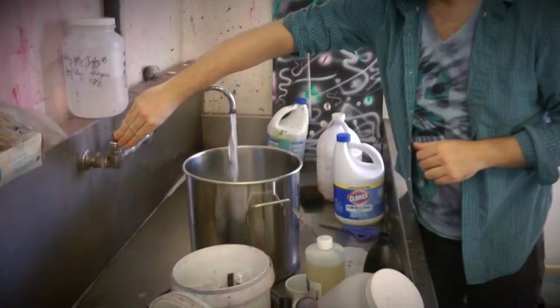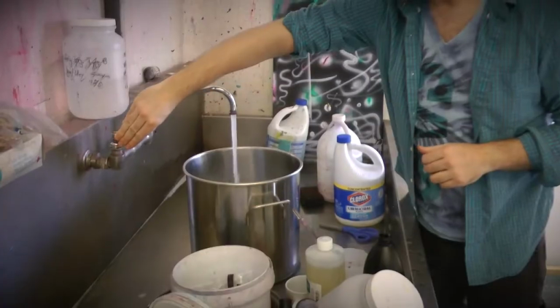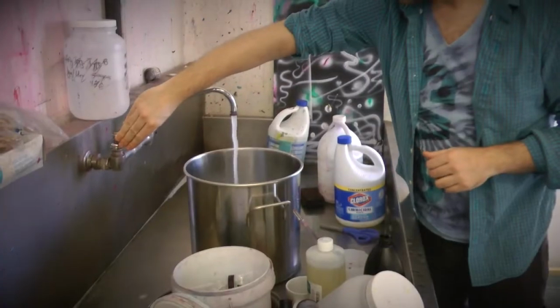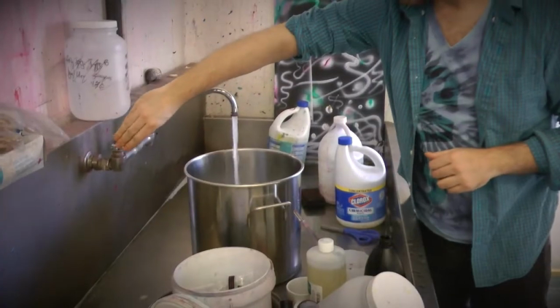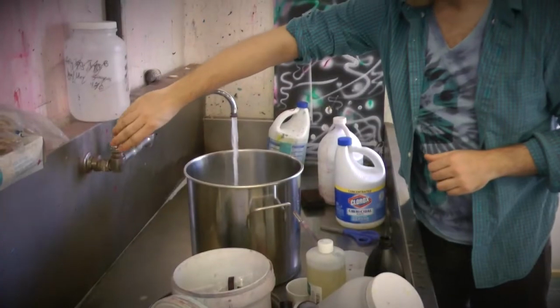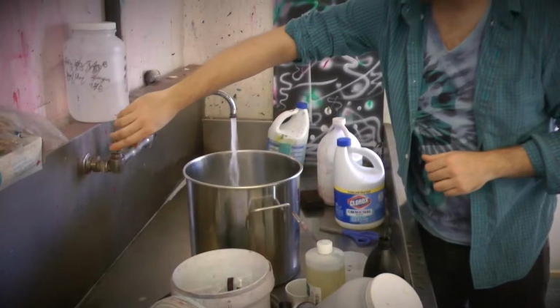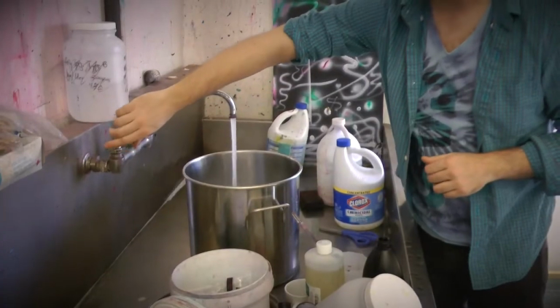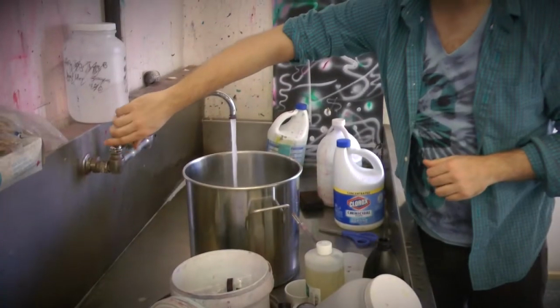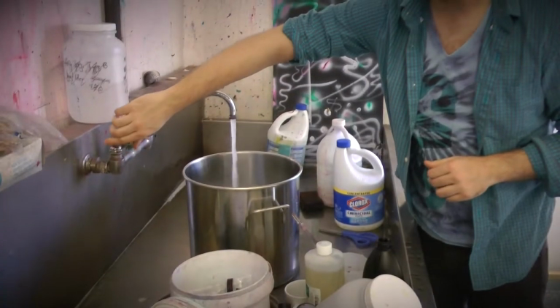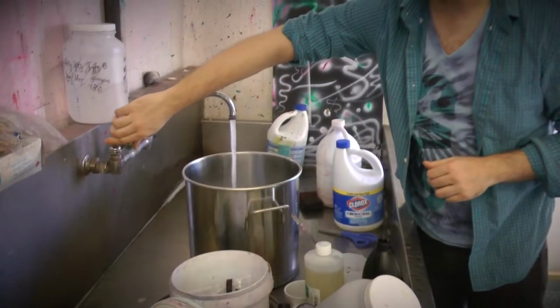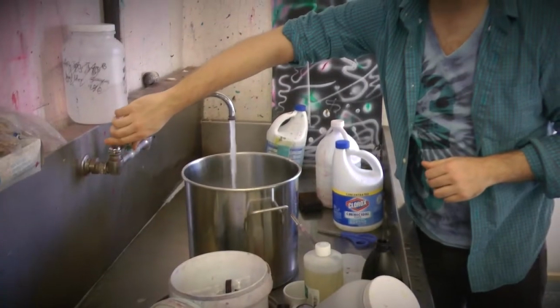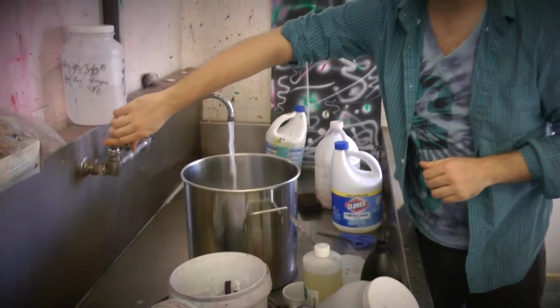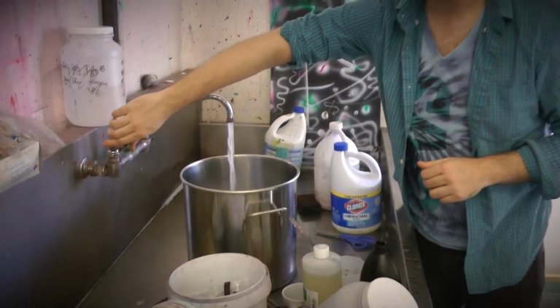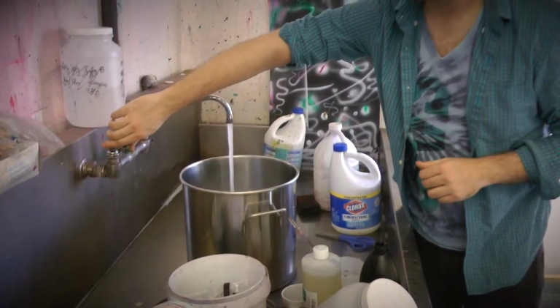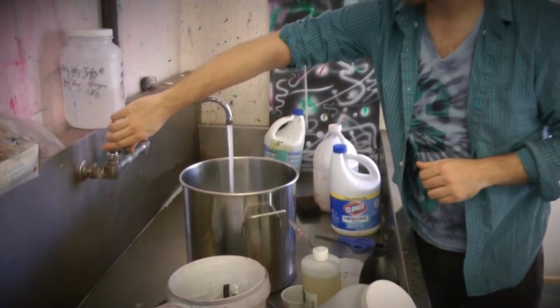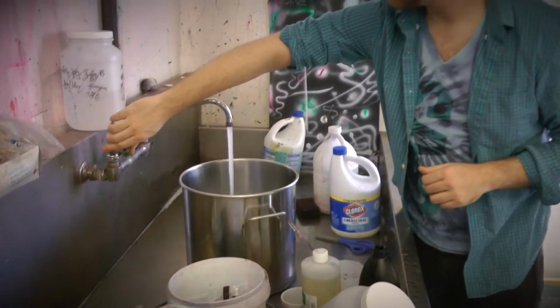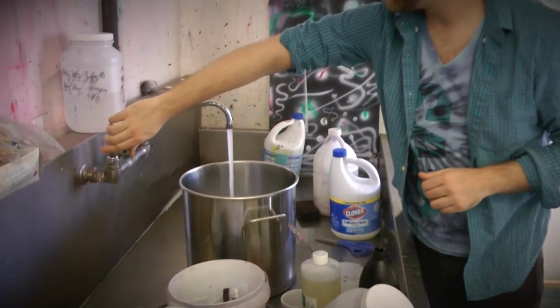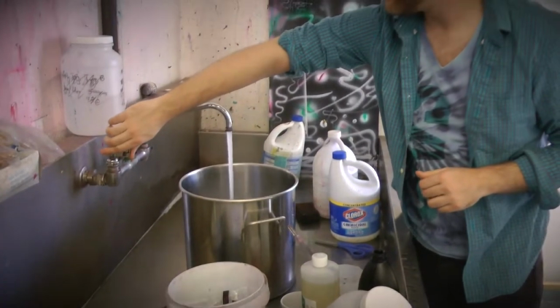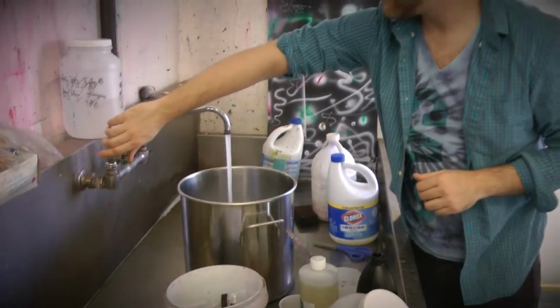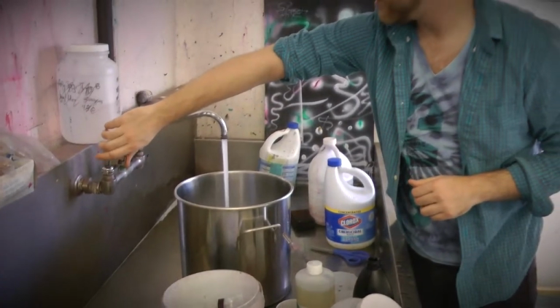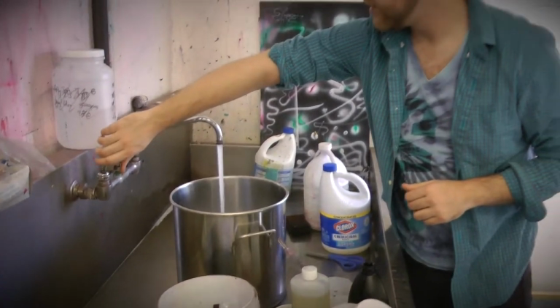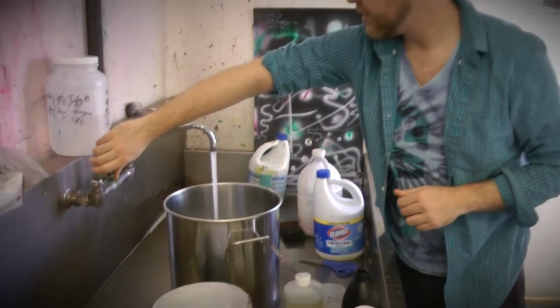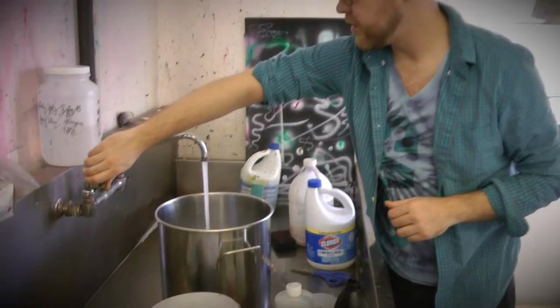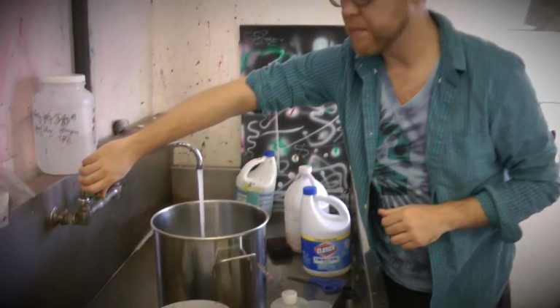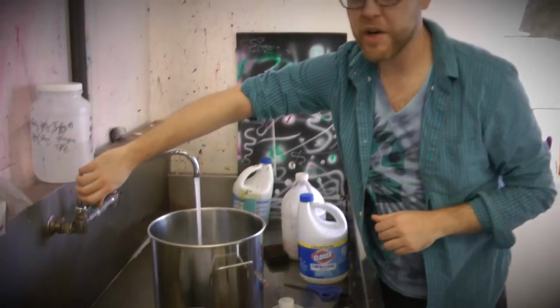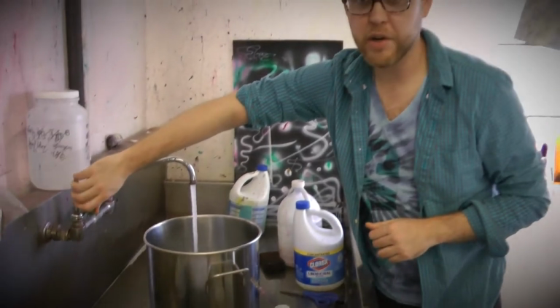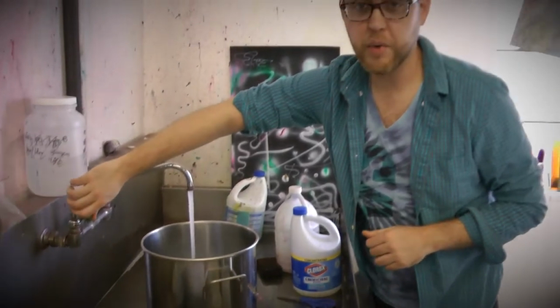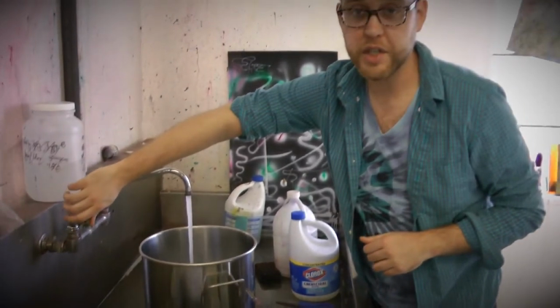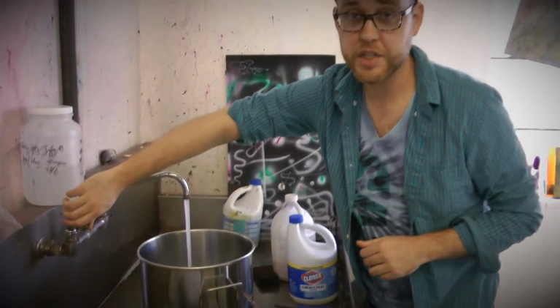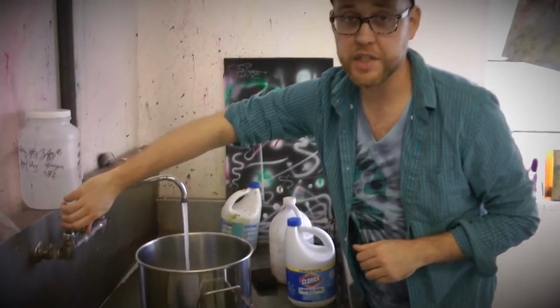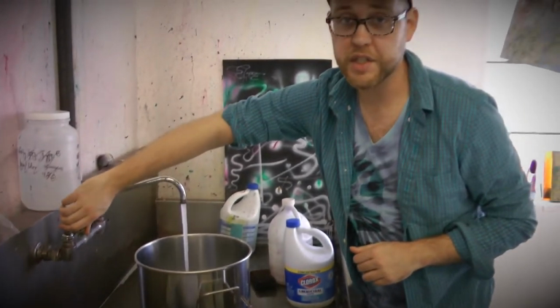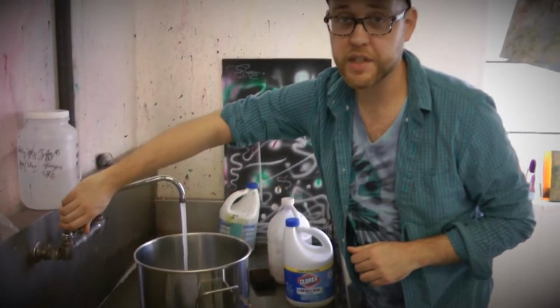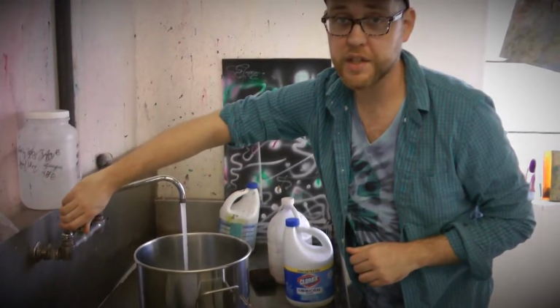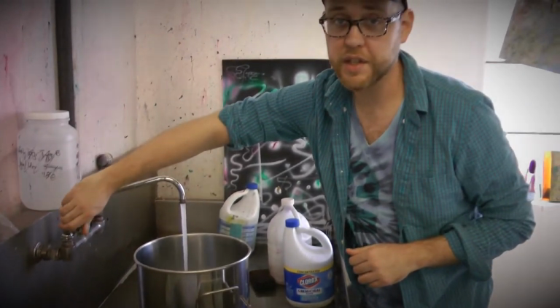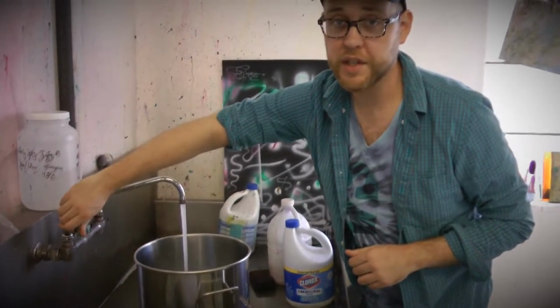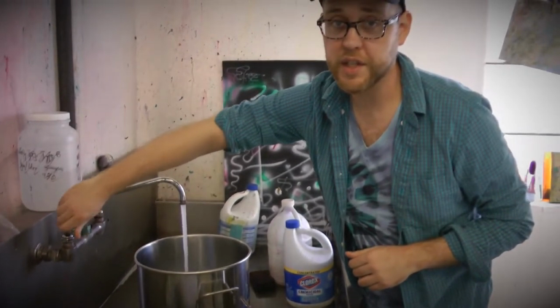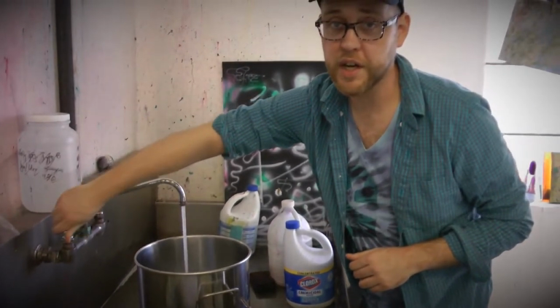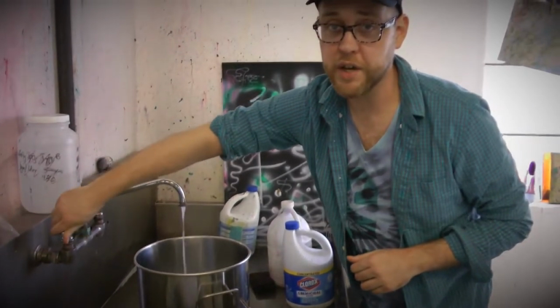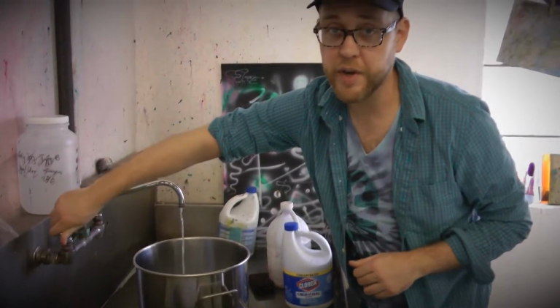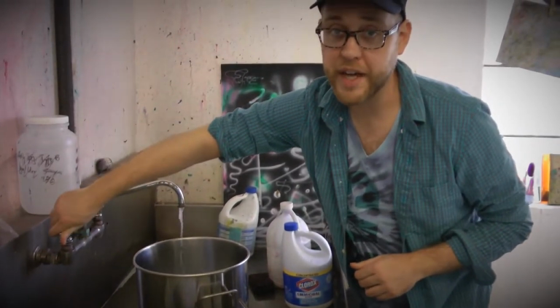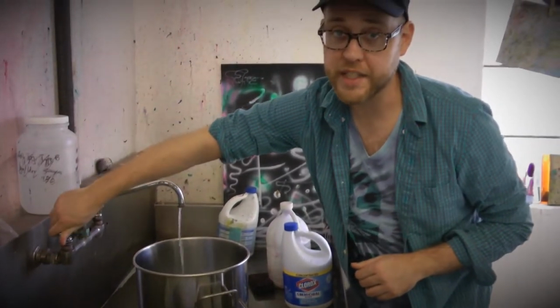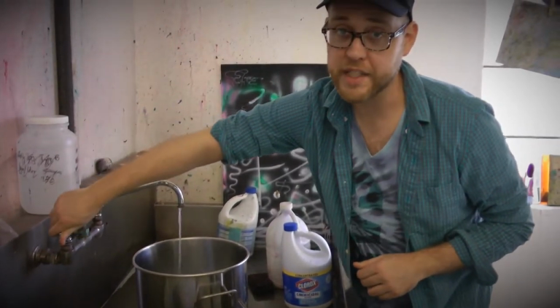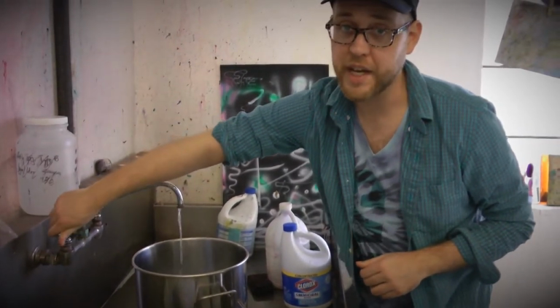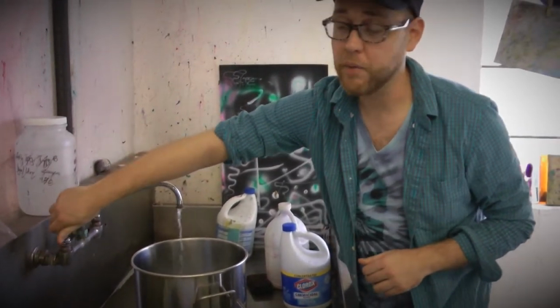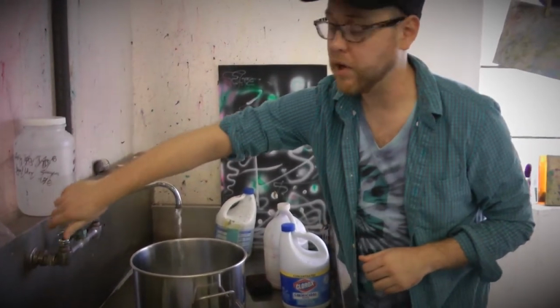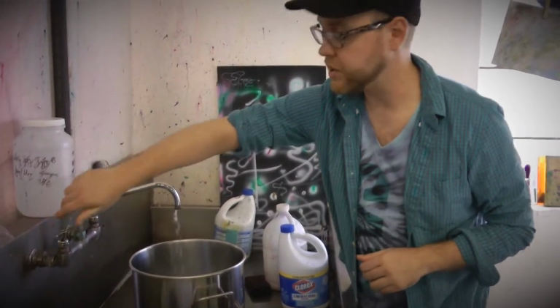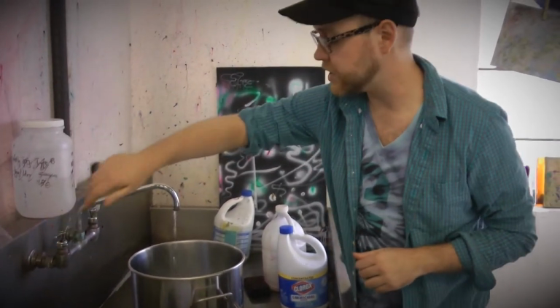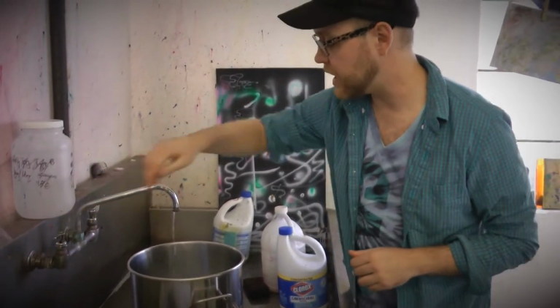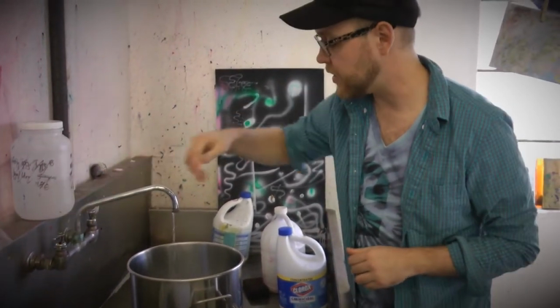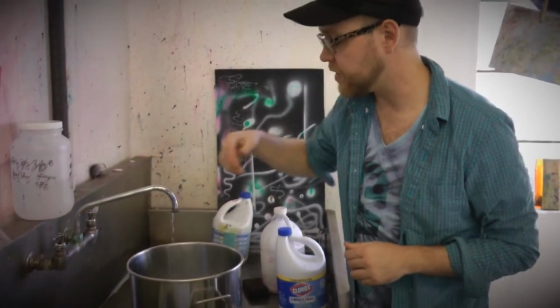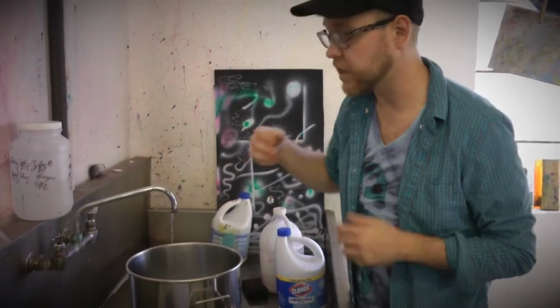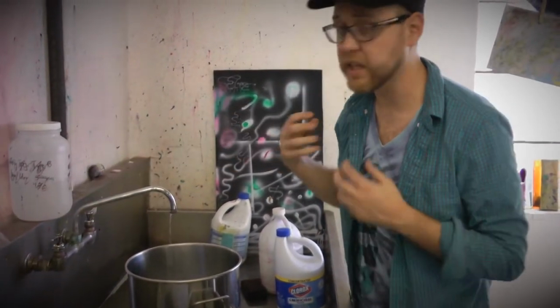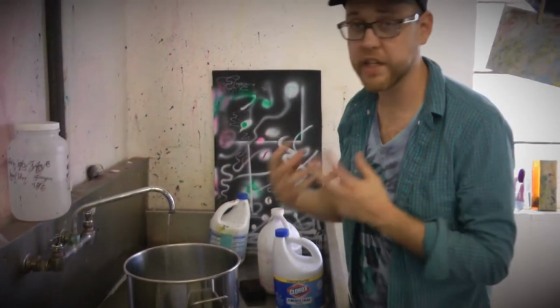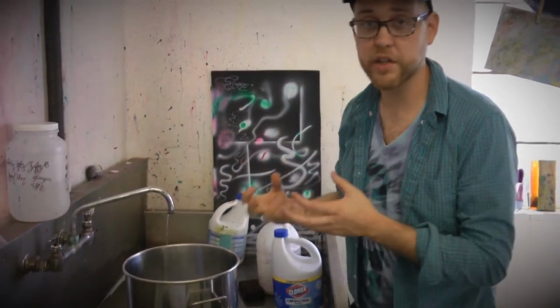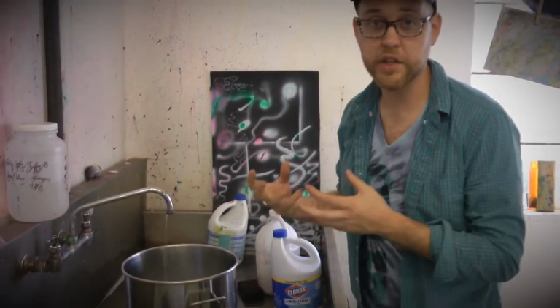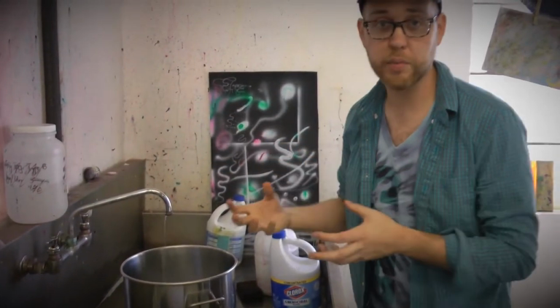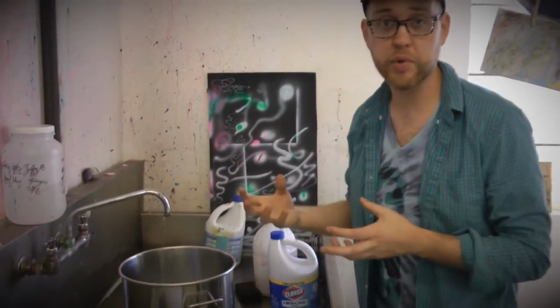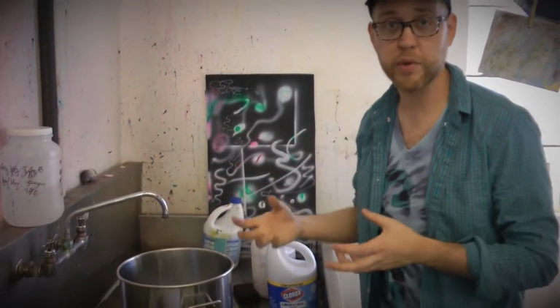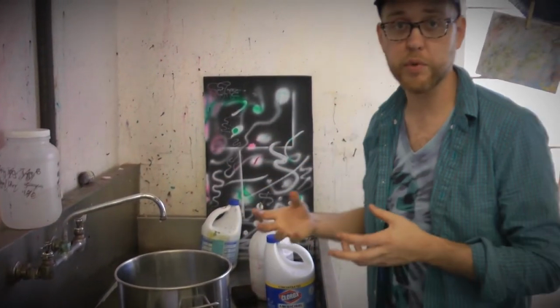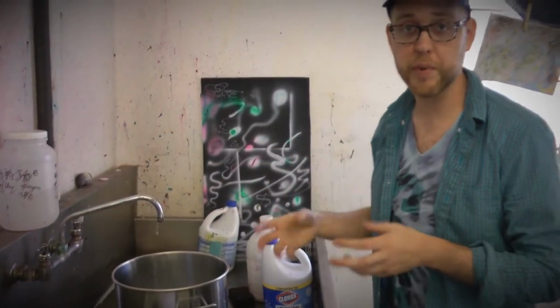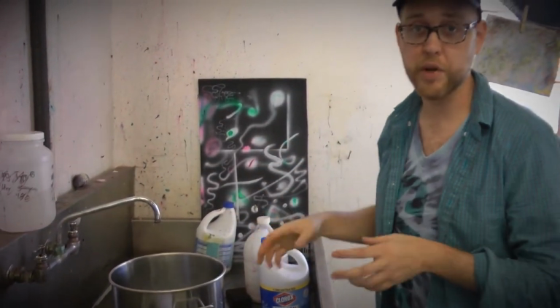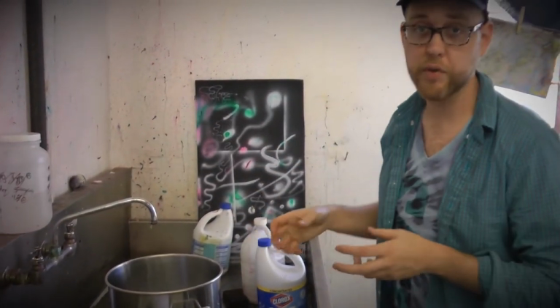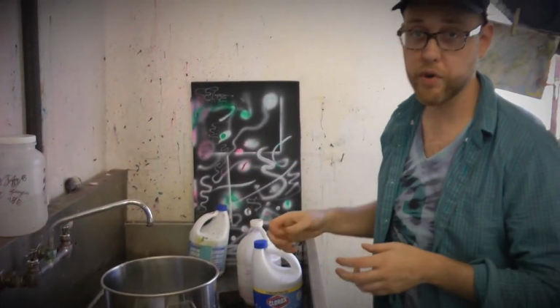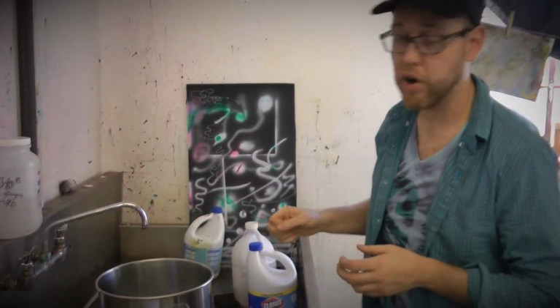The hotter the water, the better it washes. The unreacted dye washes out and the cleaner your print will be overall.